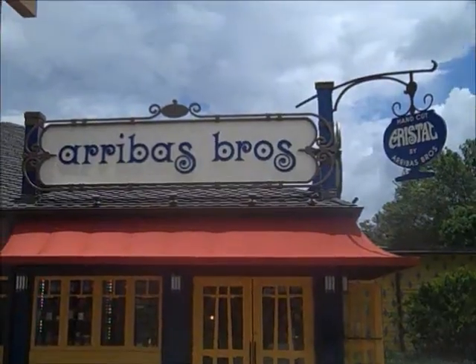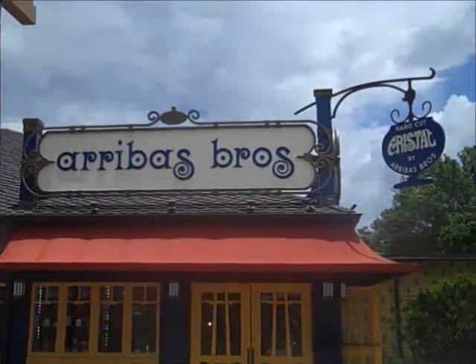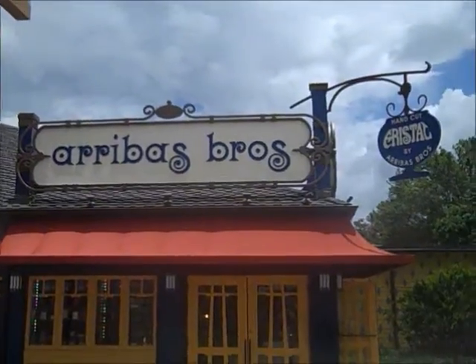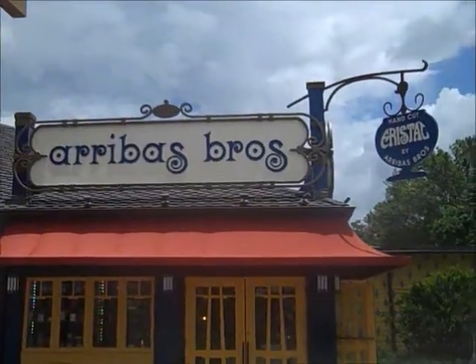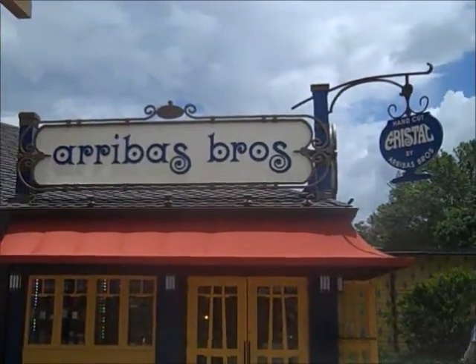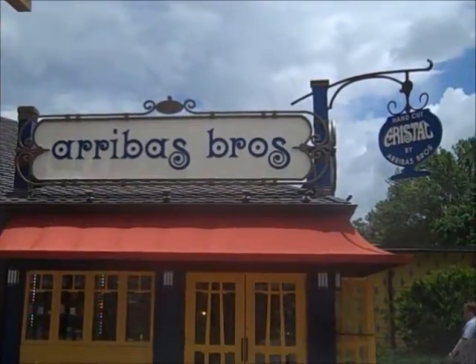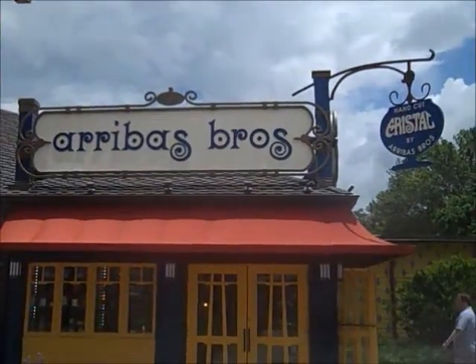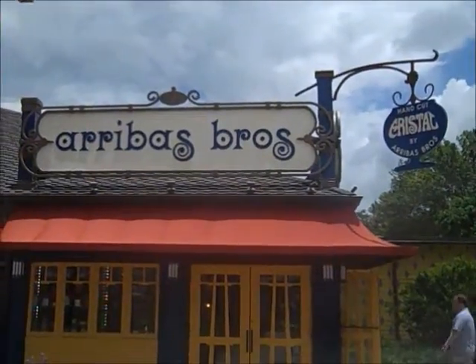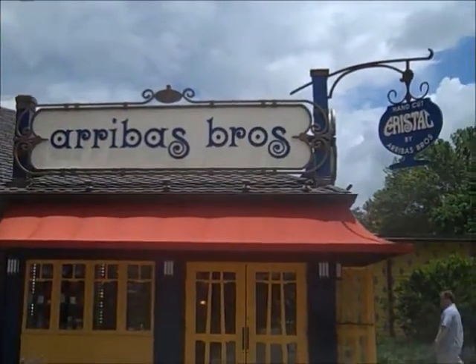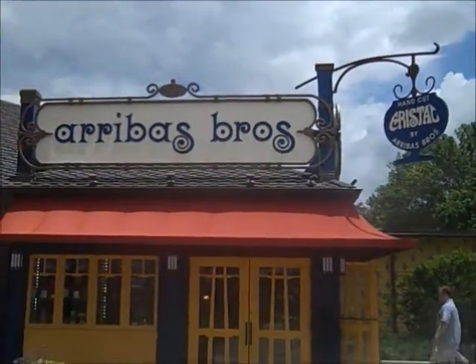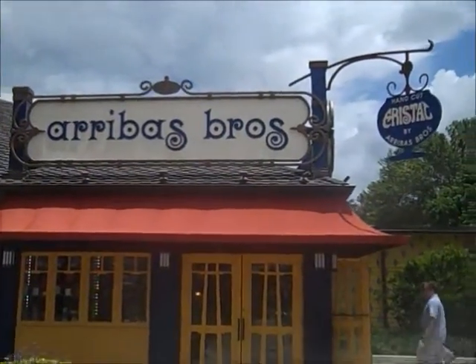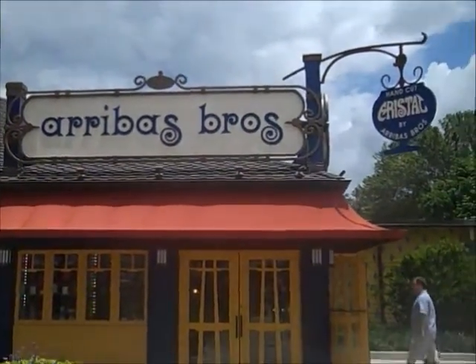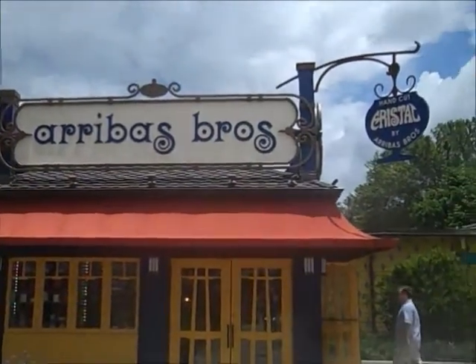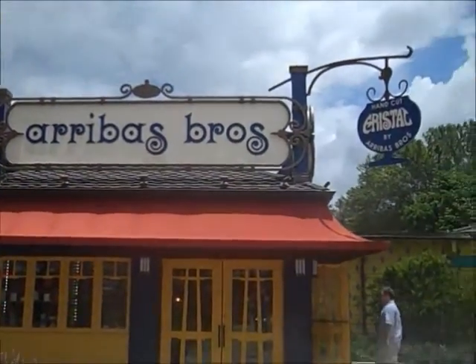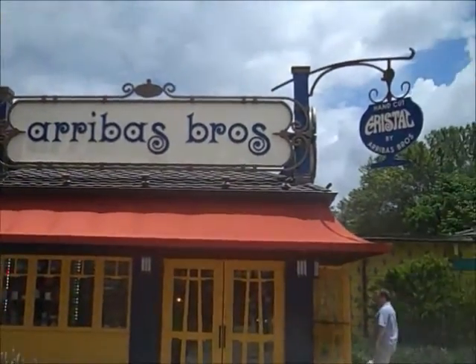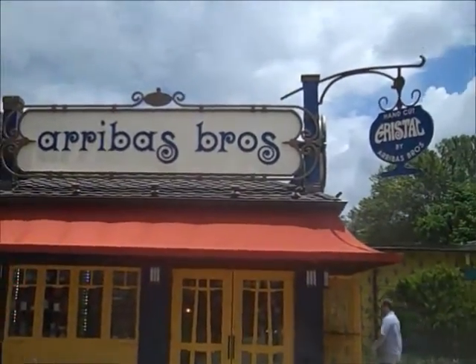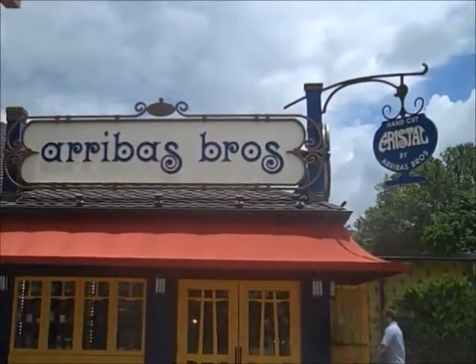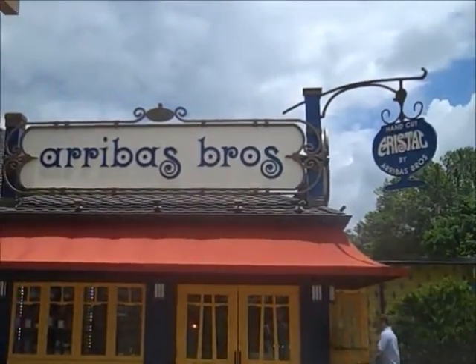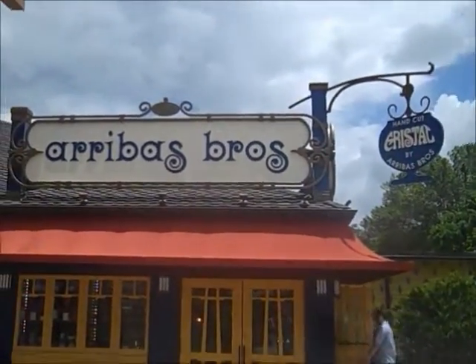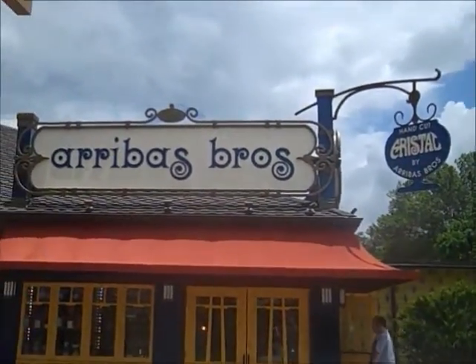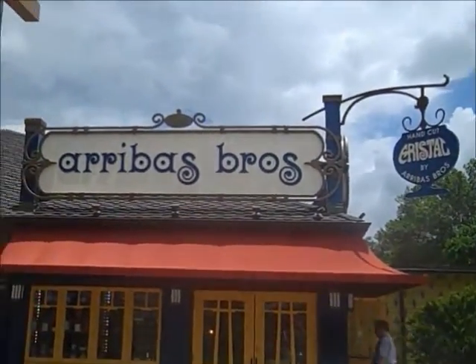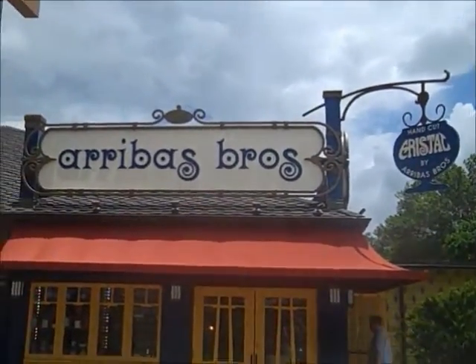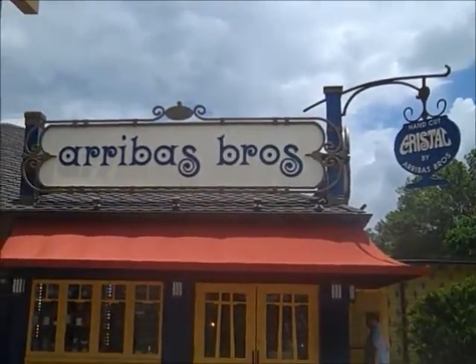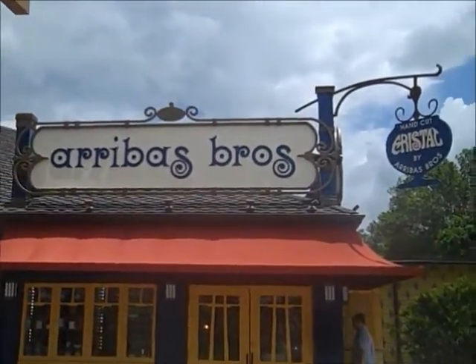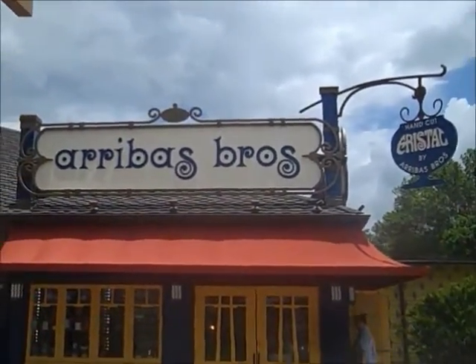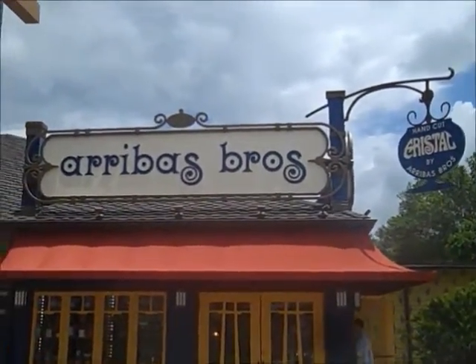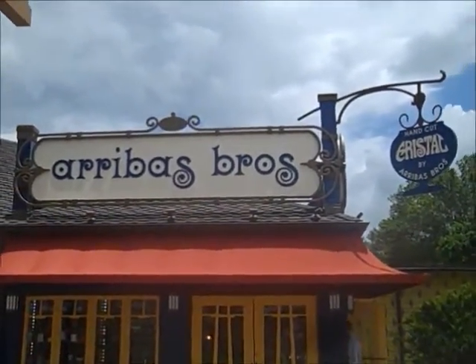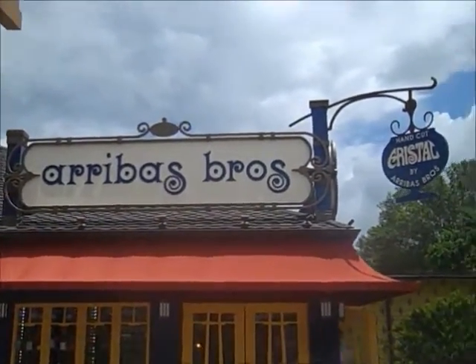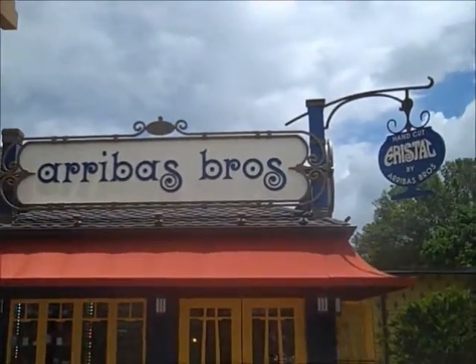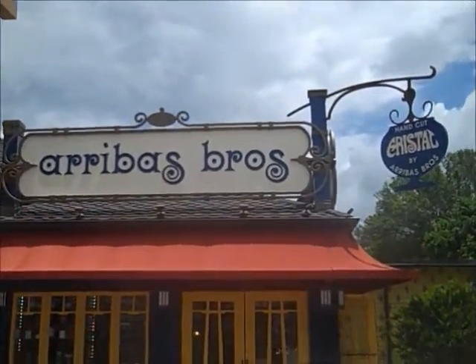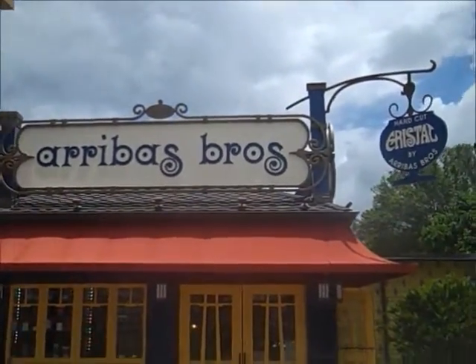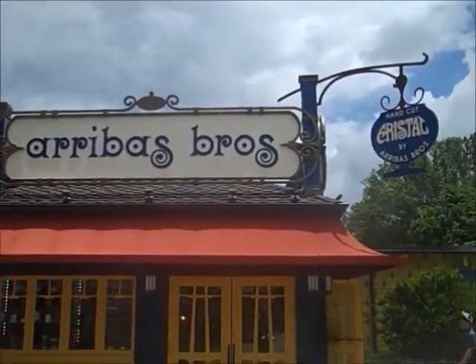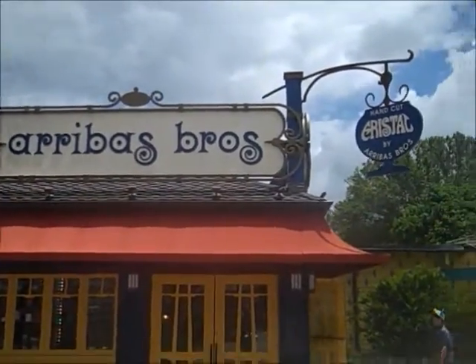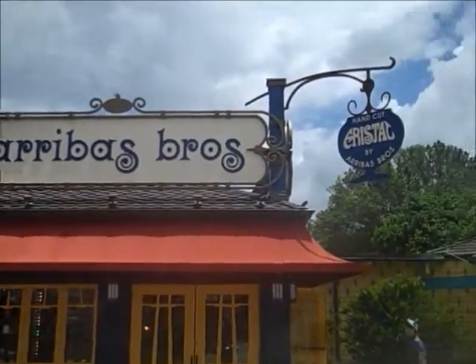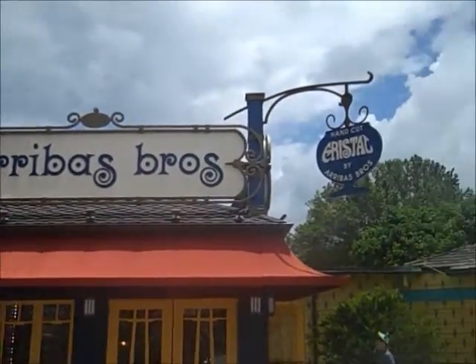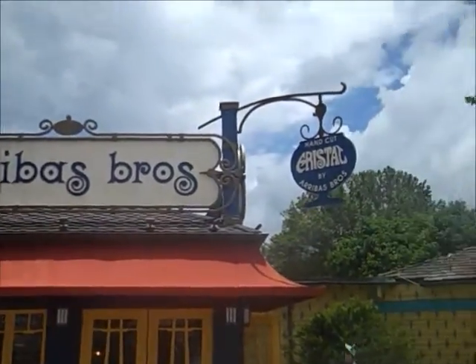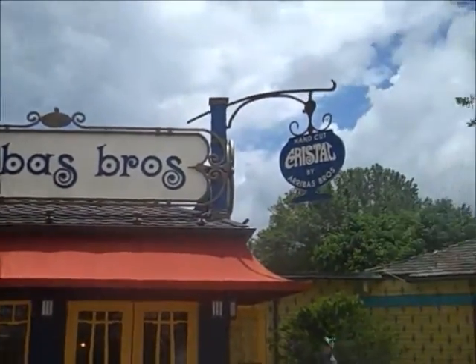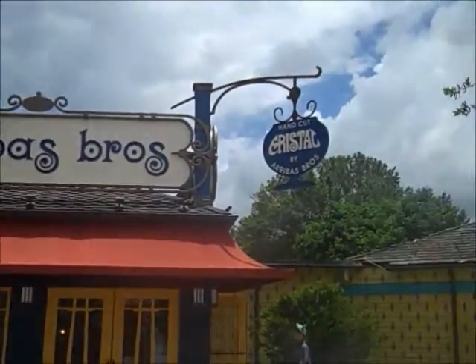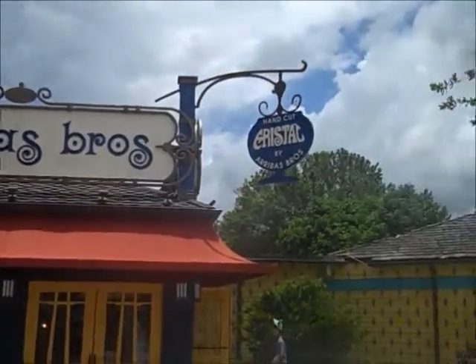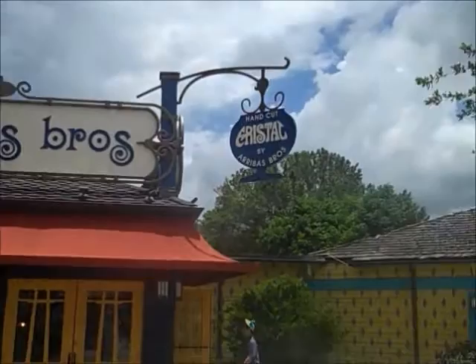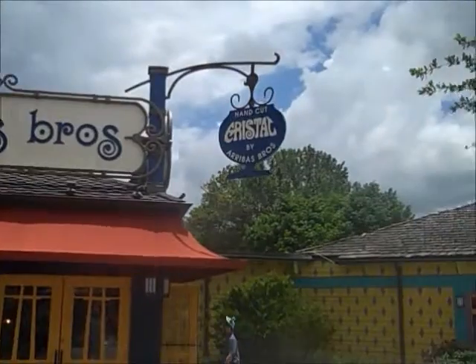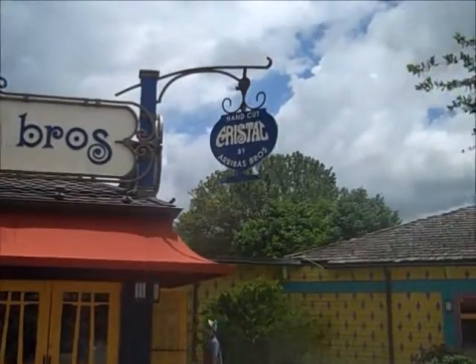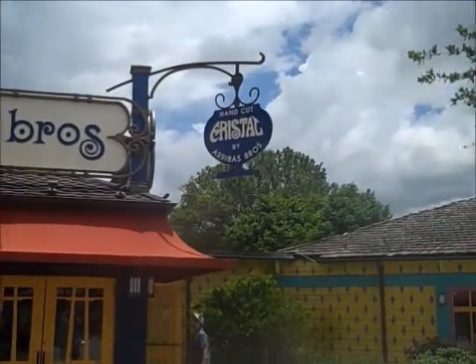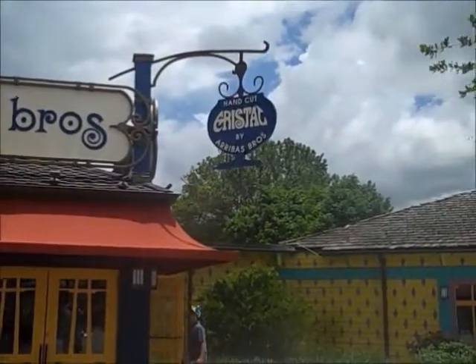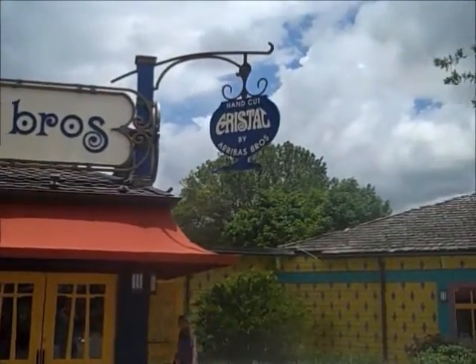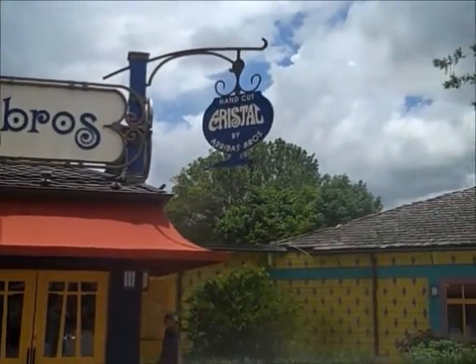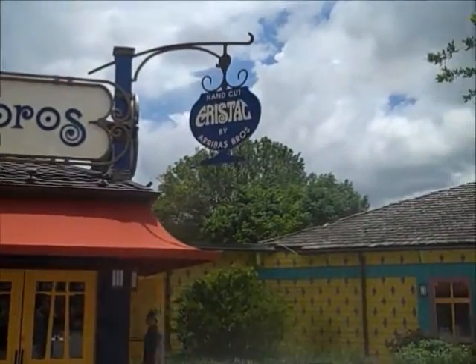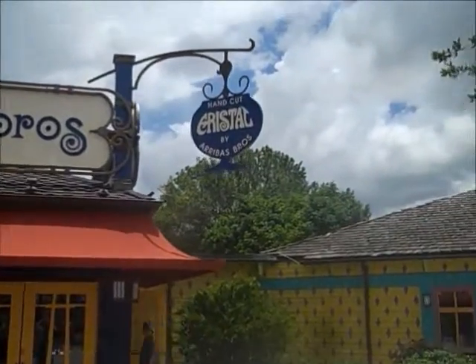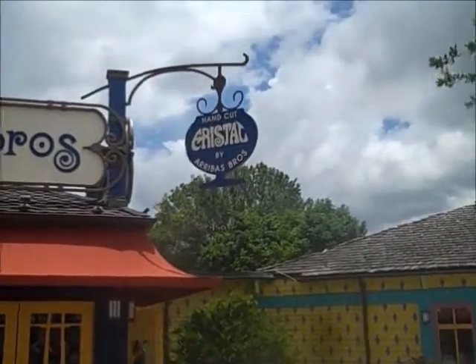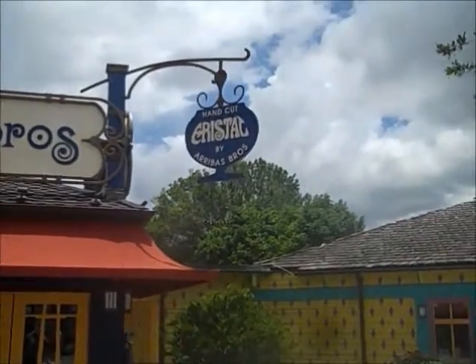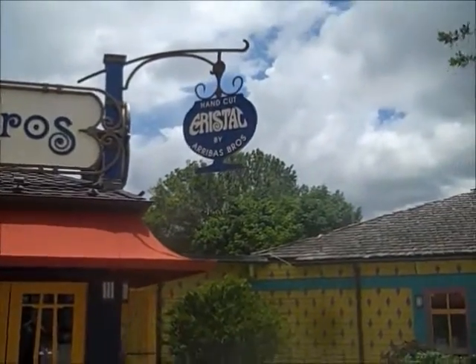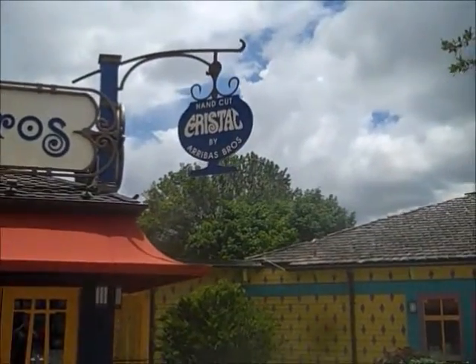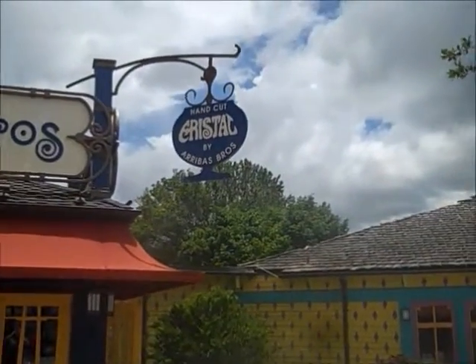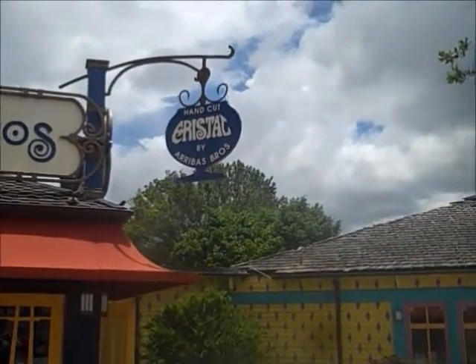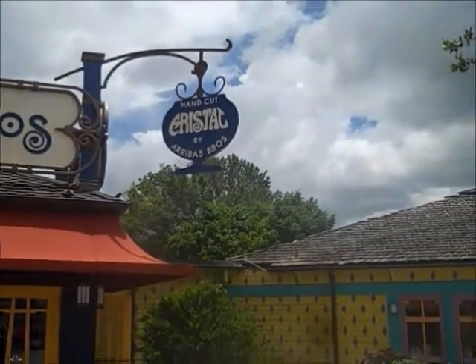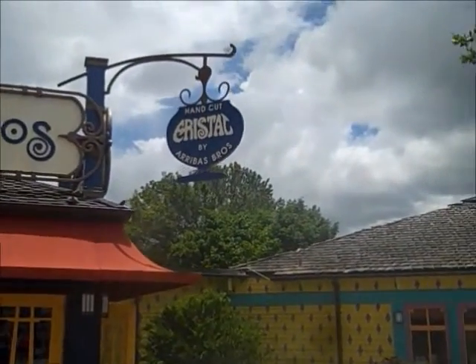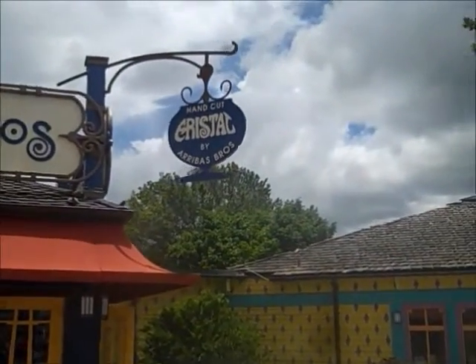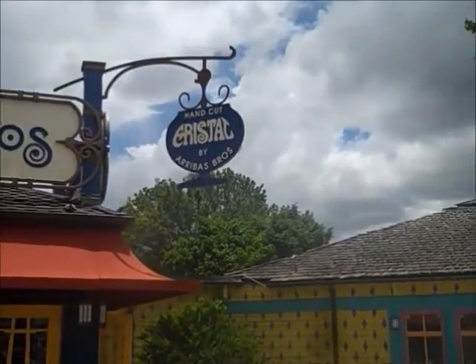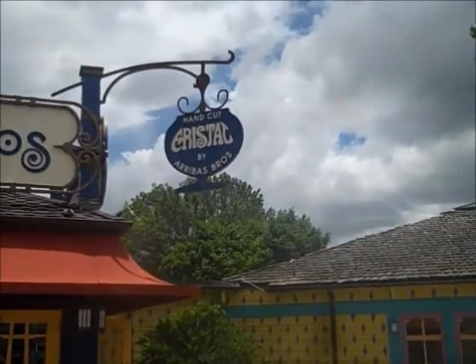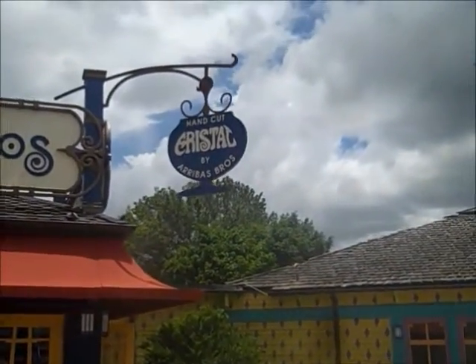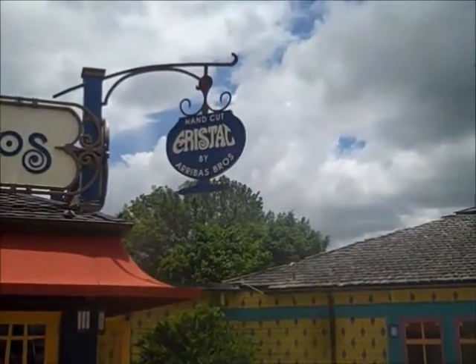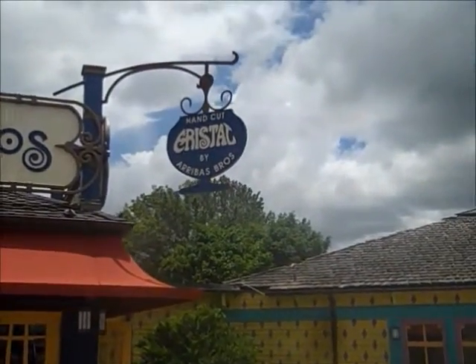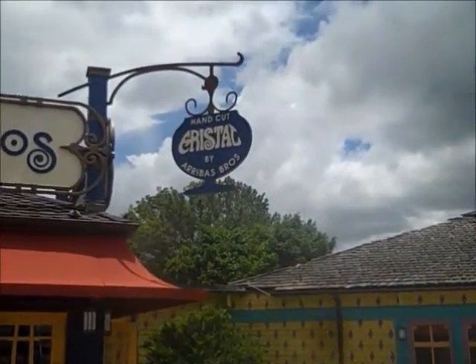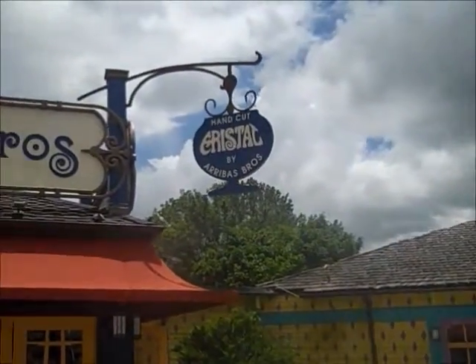Ah yes, this is the place — Arbus Brothers. That's right, Arbus Brothers, hand-cut crystal. Good times.